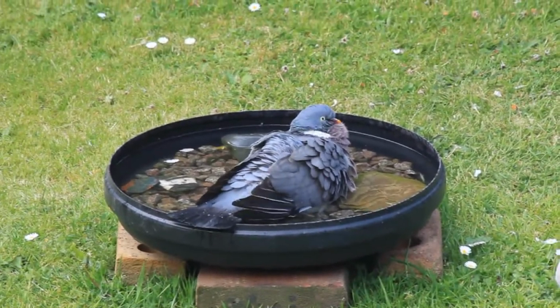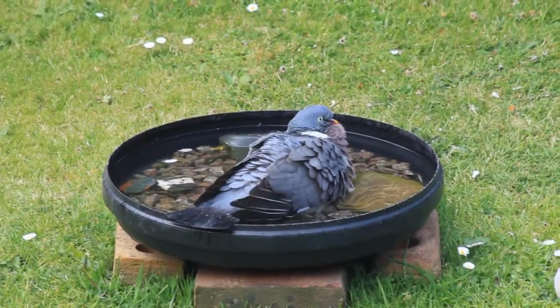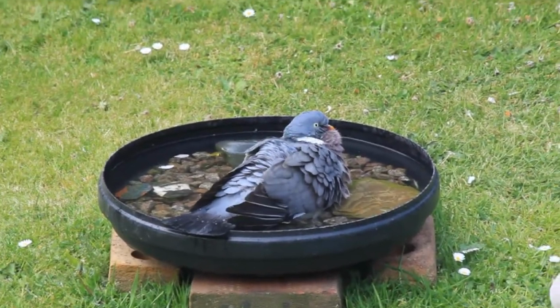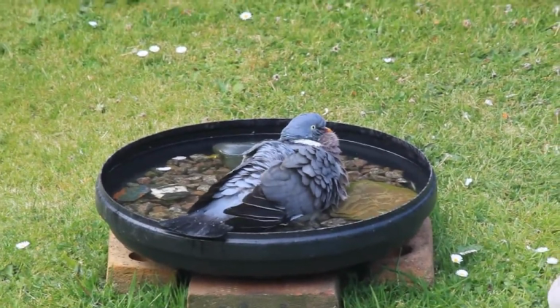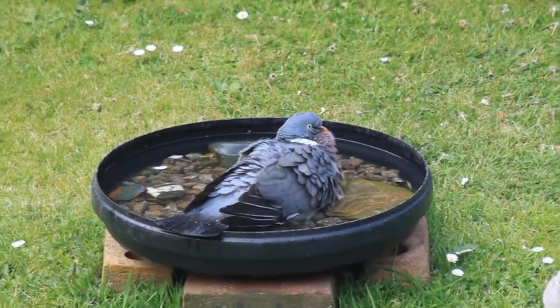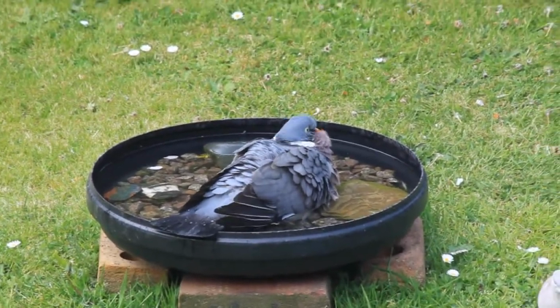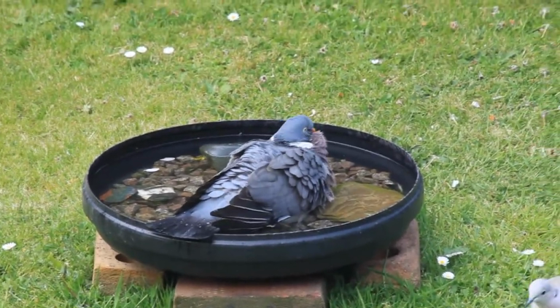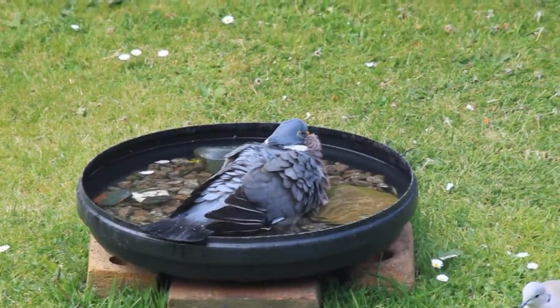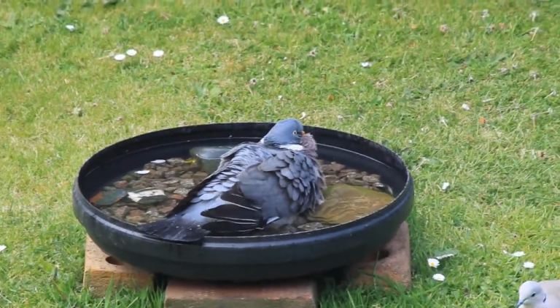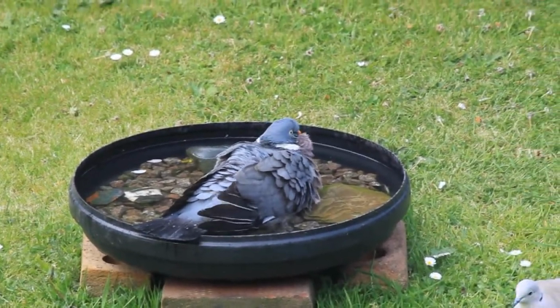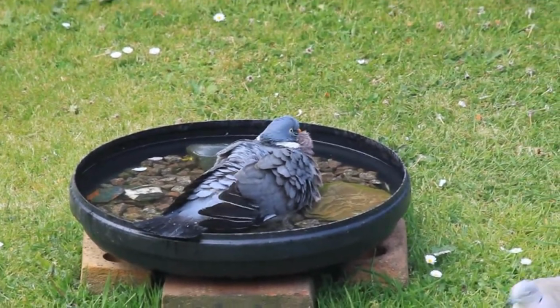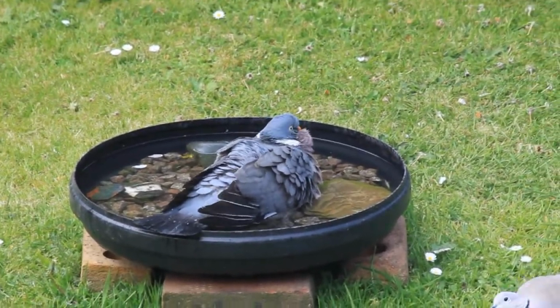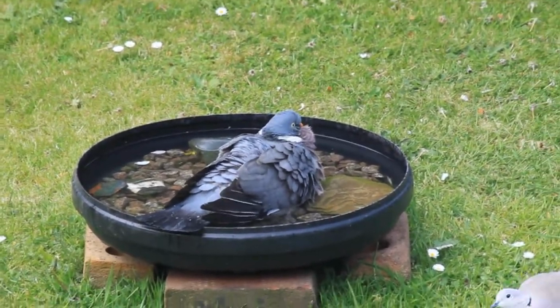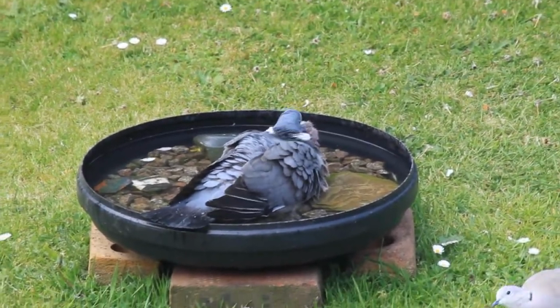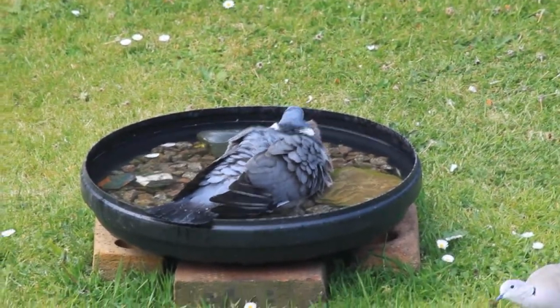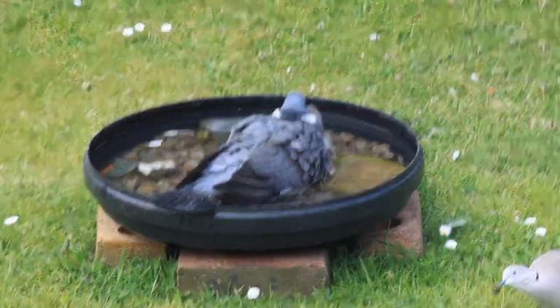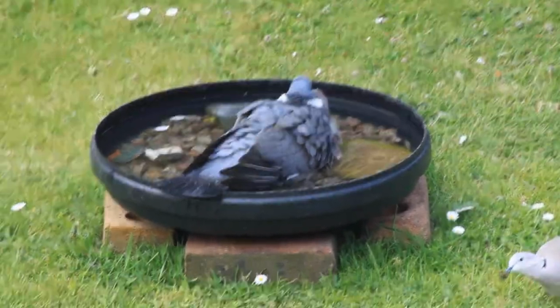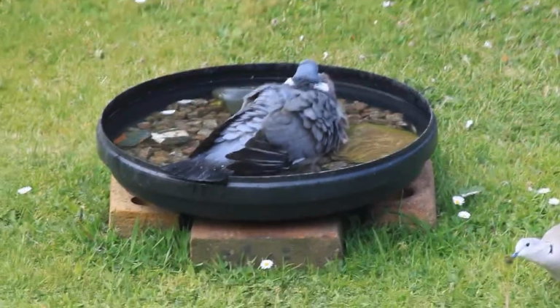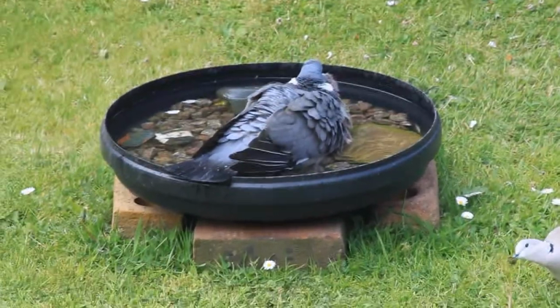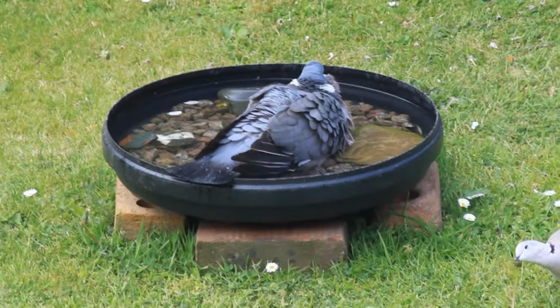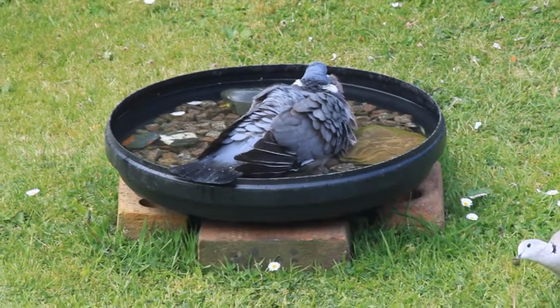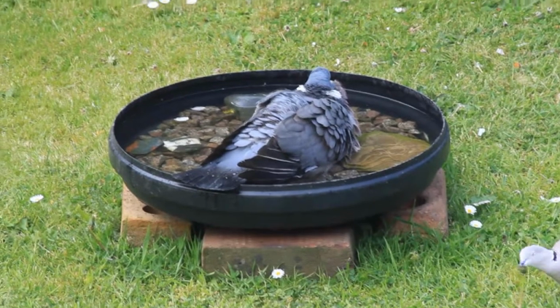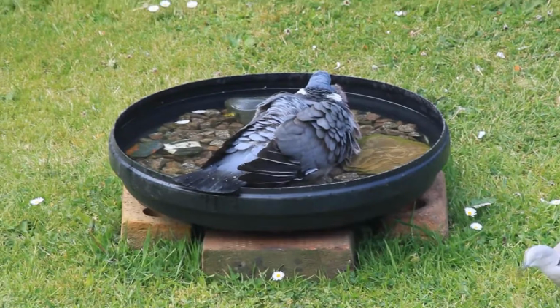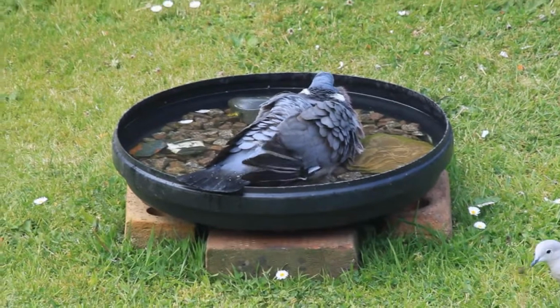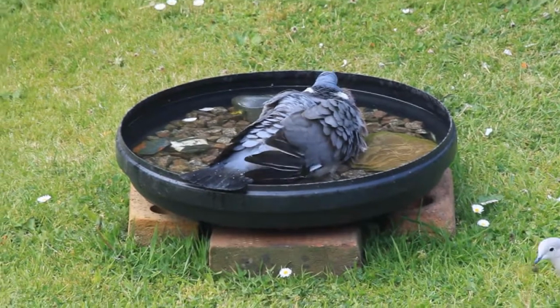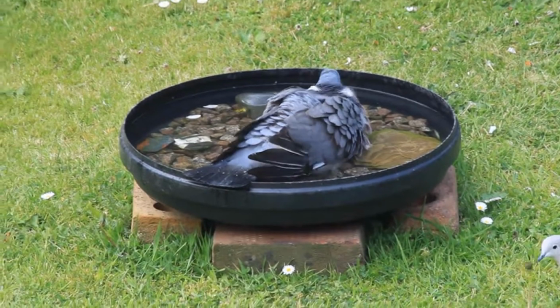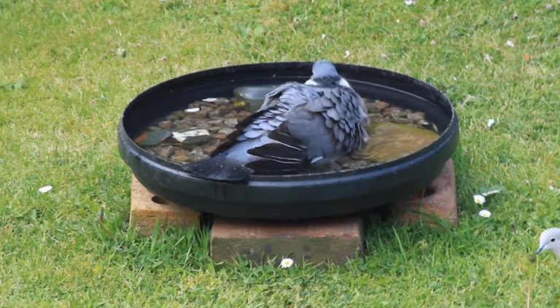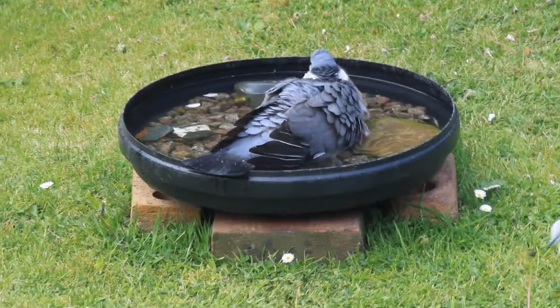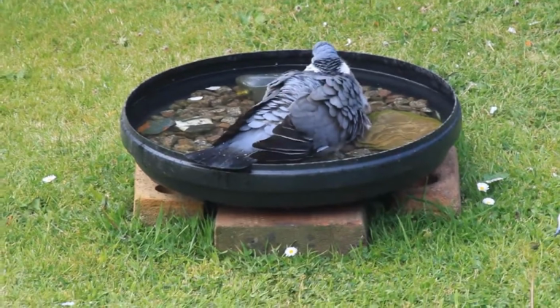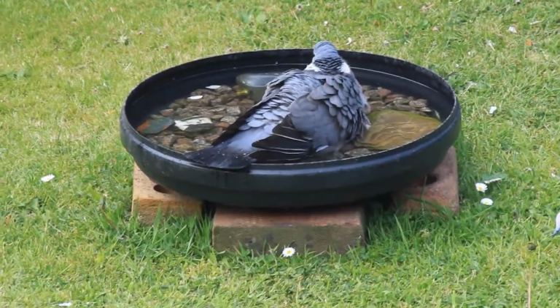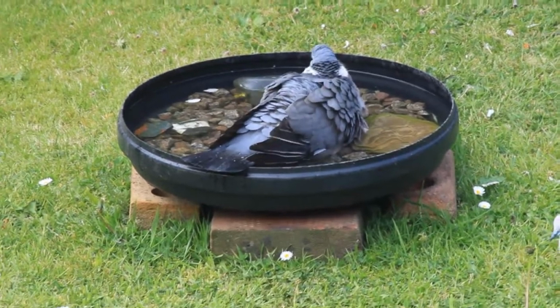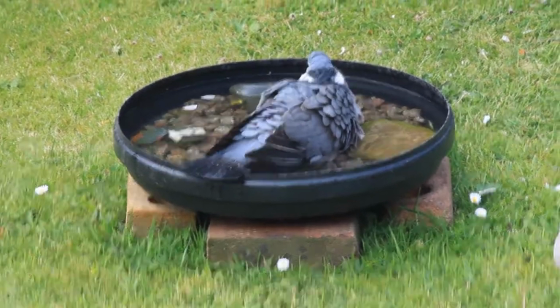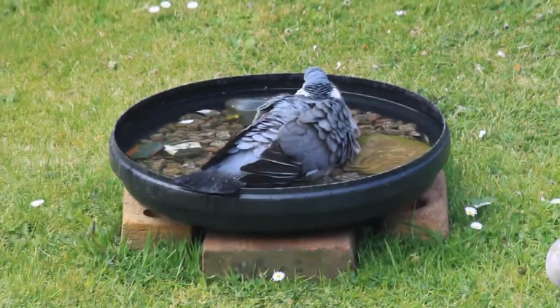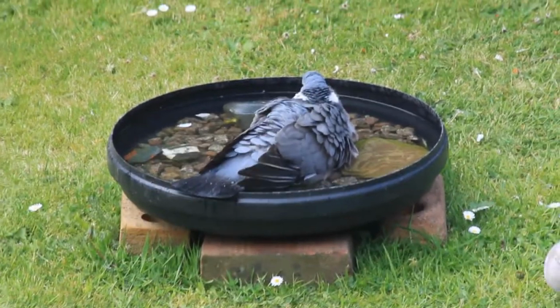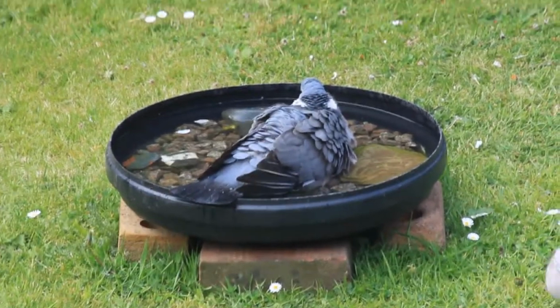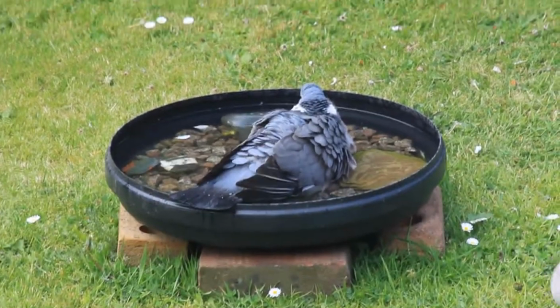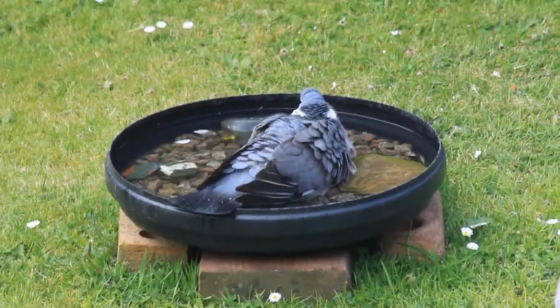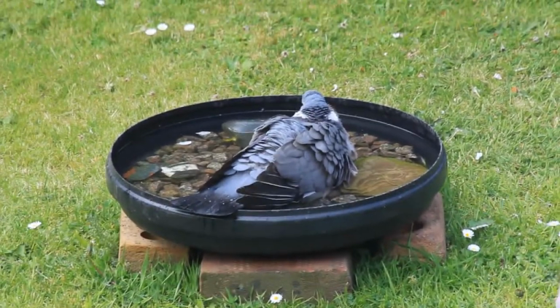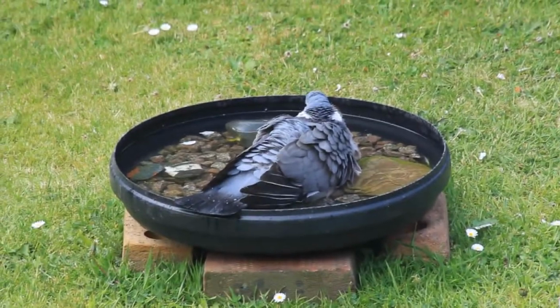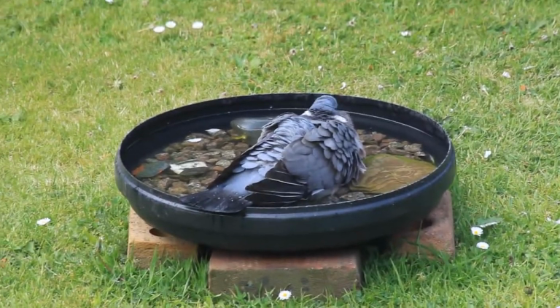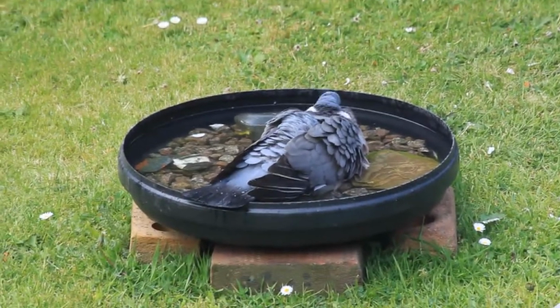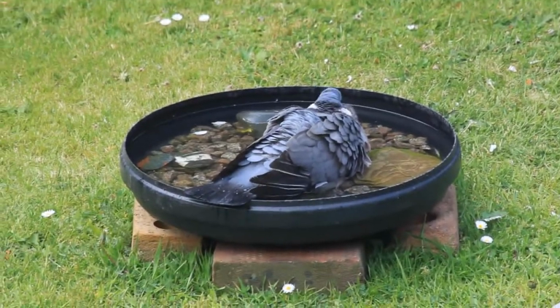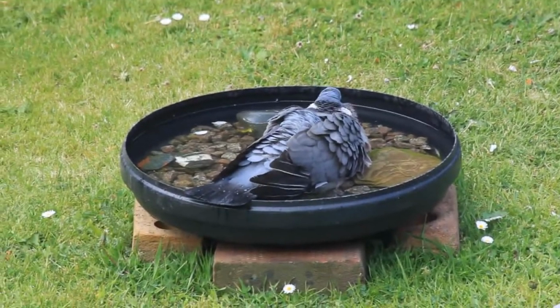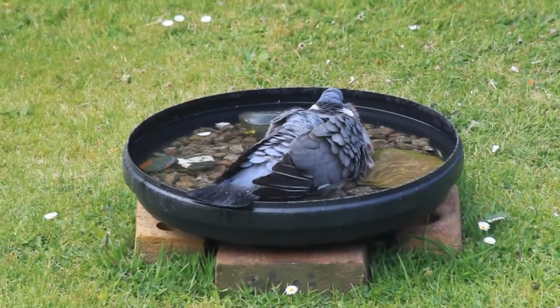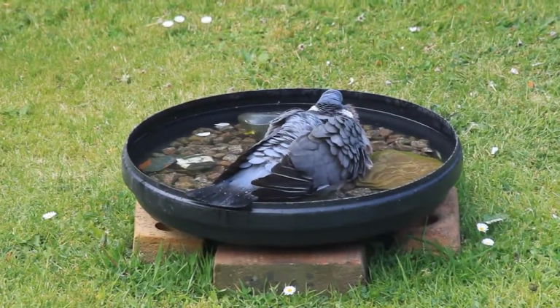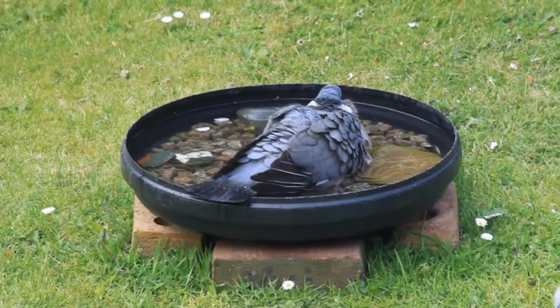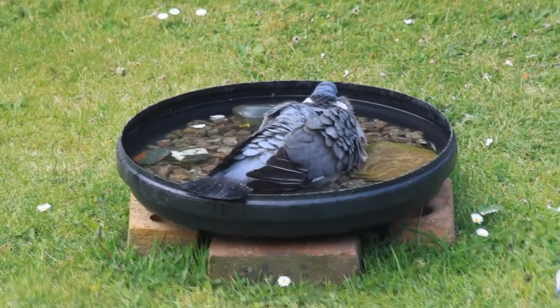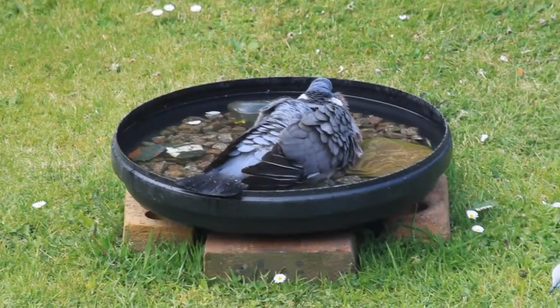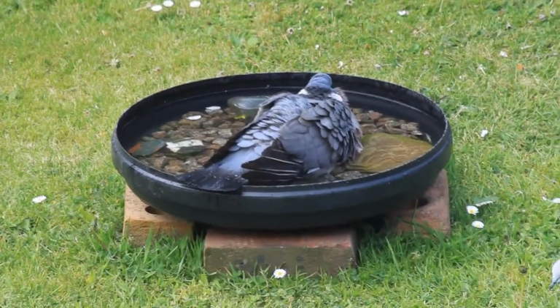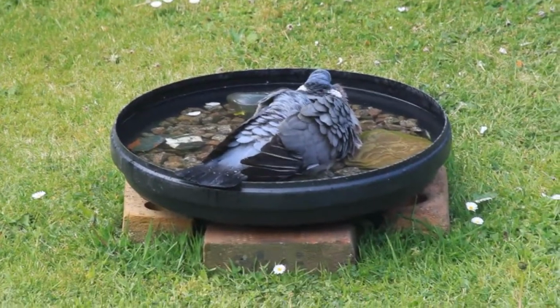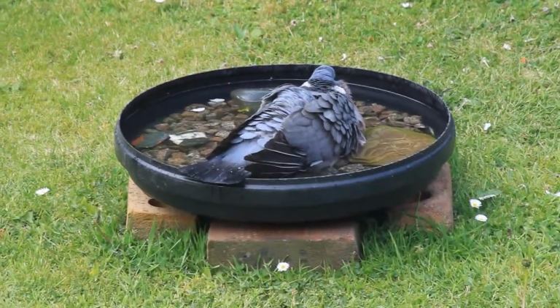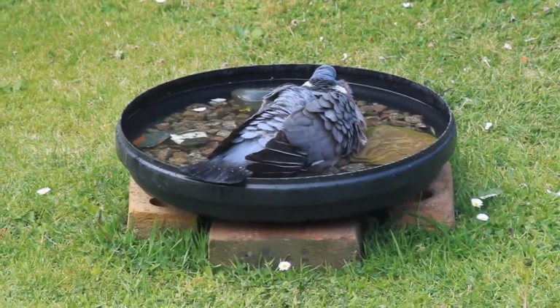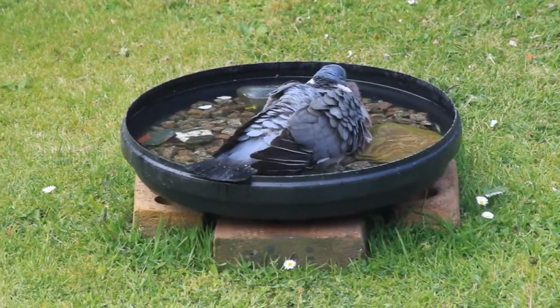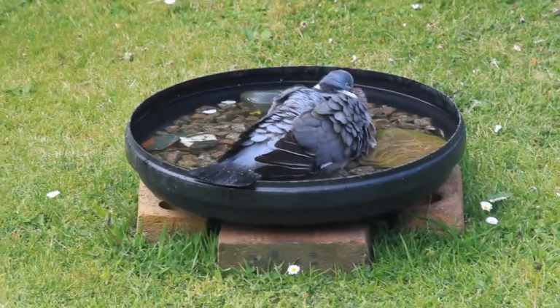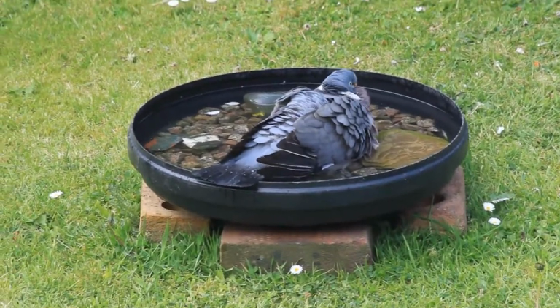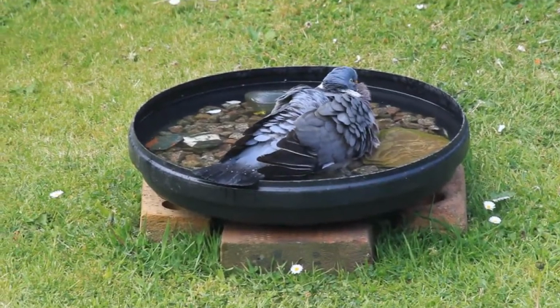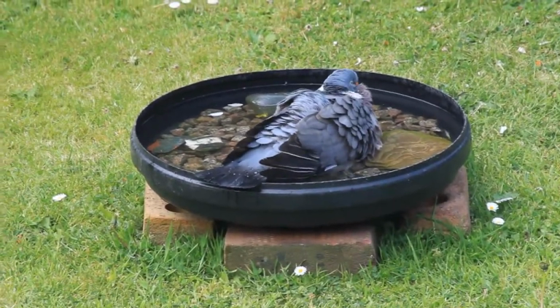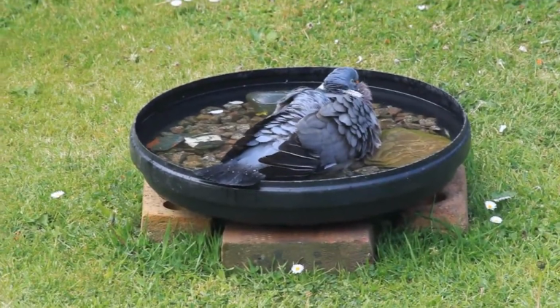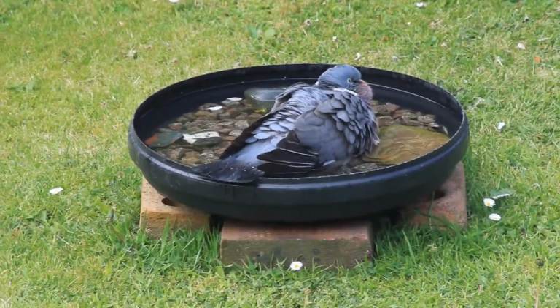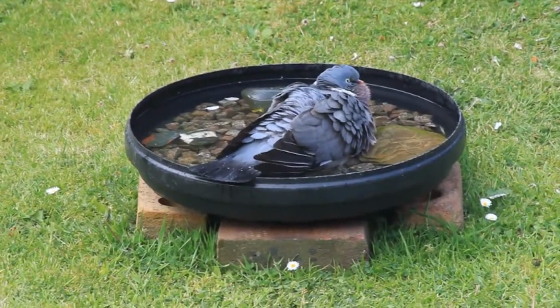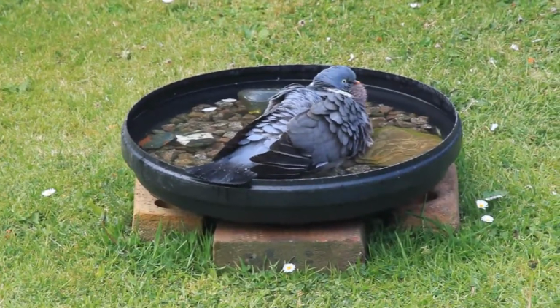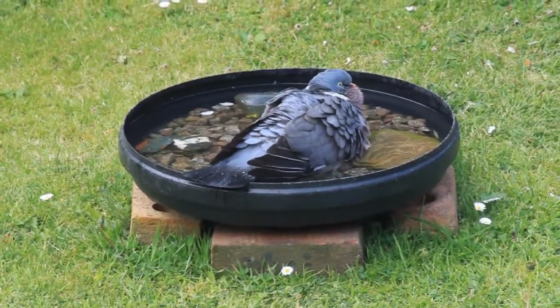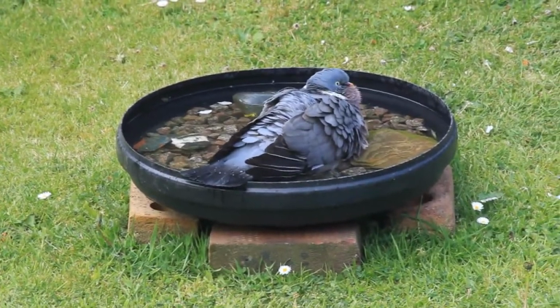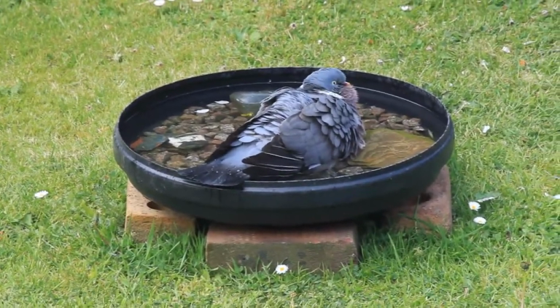As expected, this wood pigeon is wallowing right down in the water and also seems to be hogging the bath from this collared dove as well.